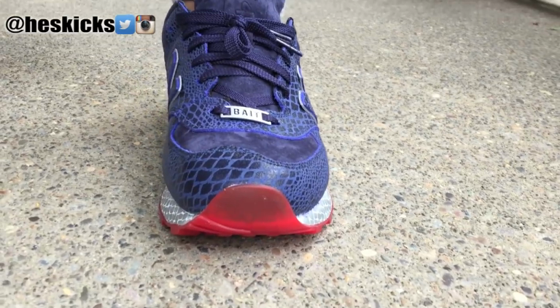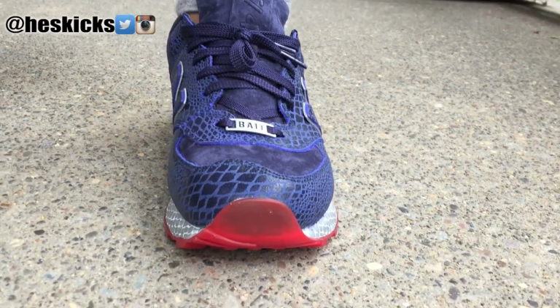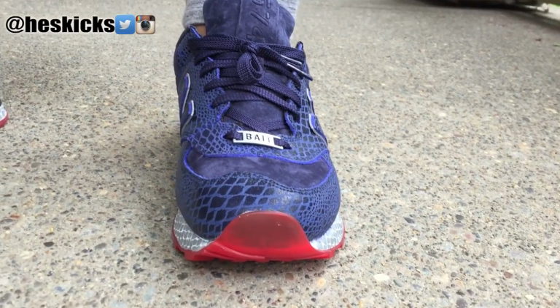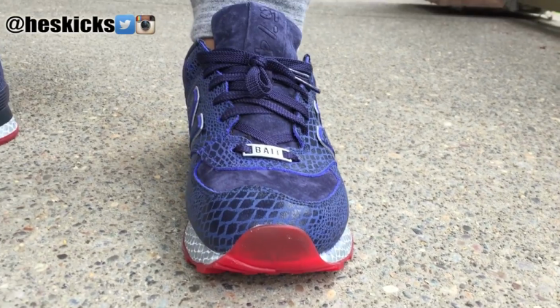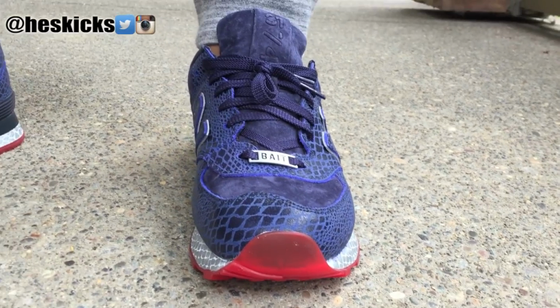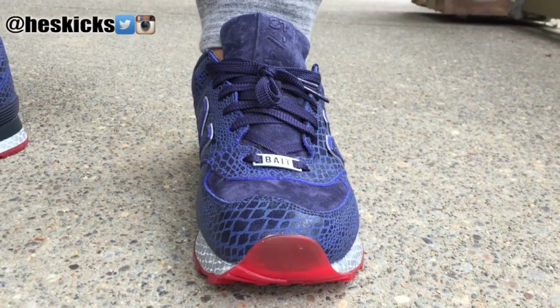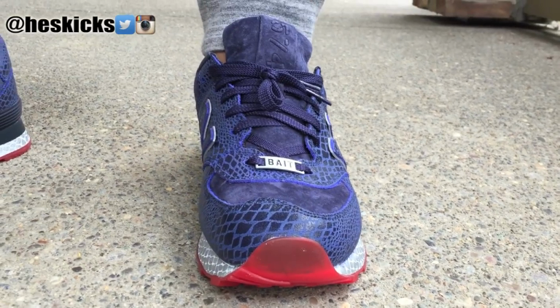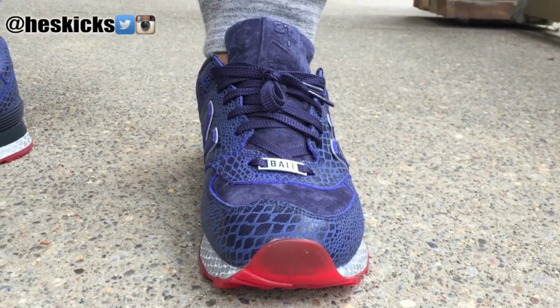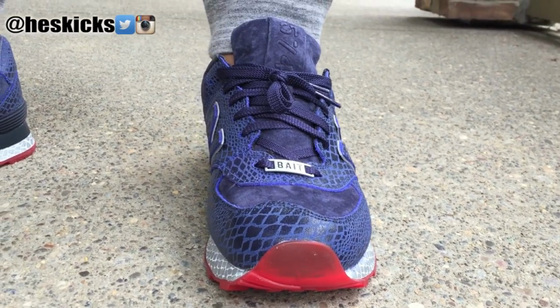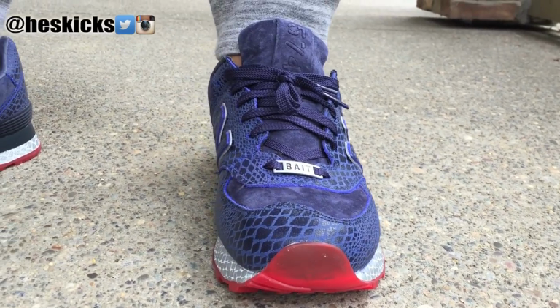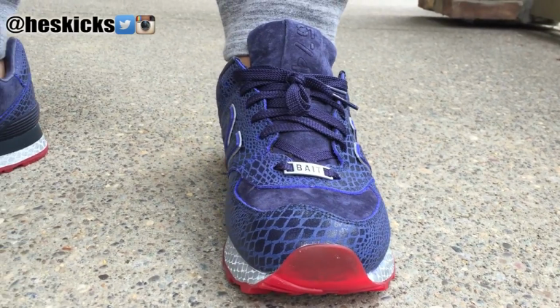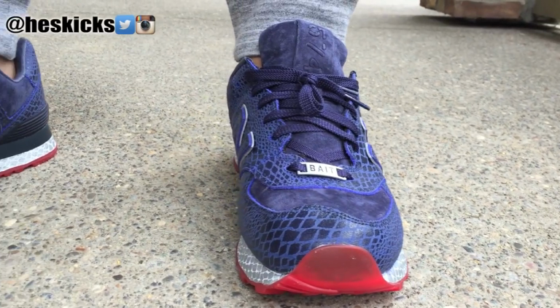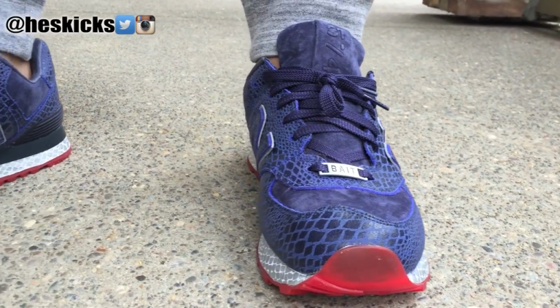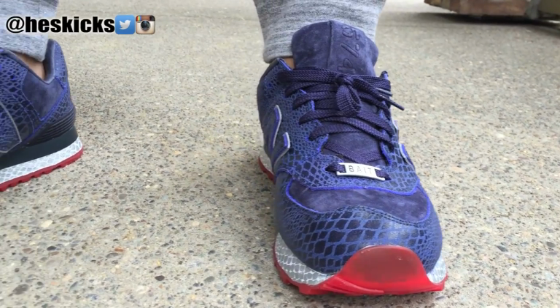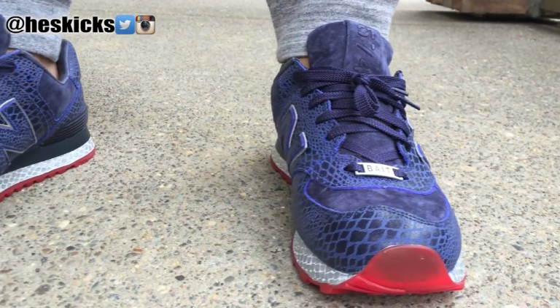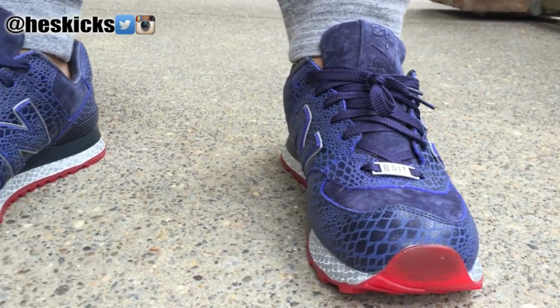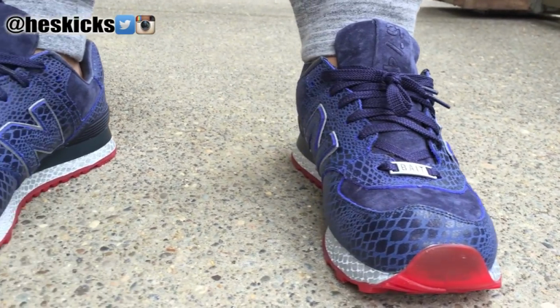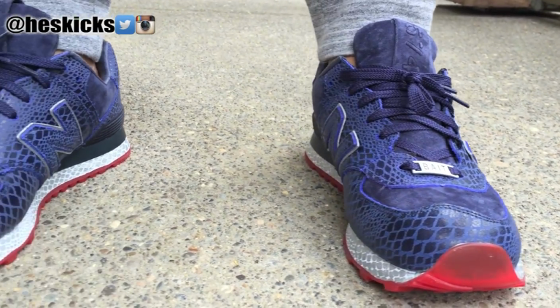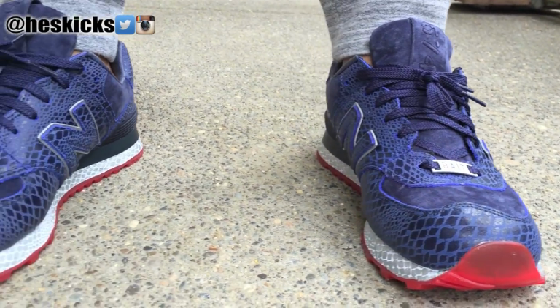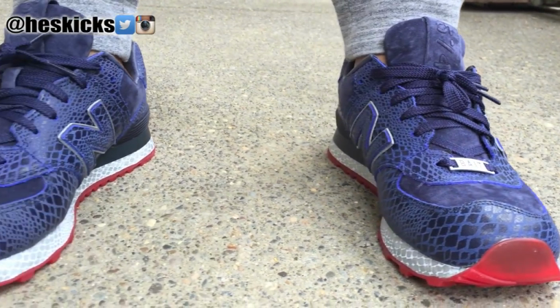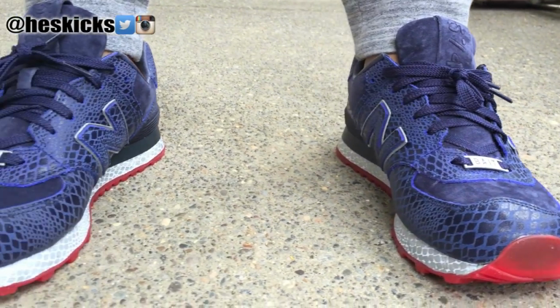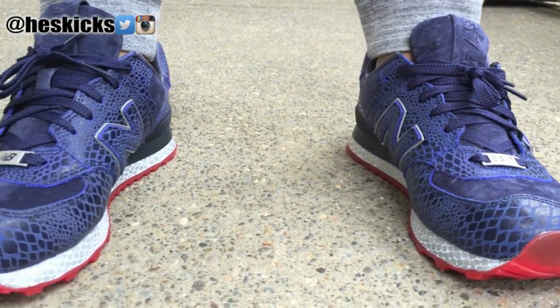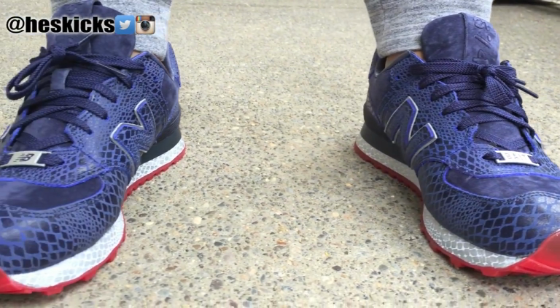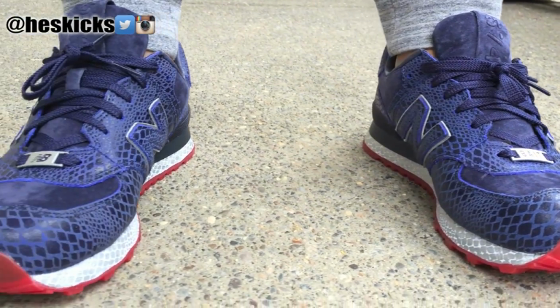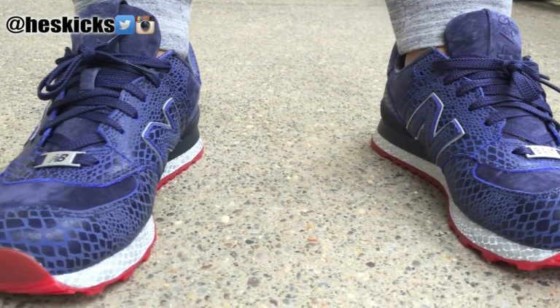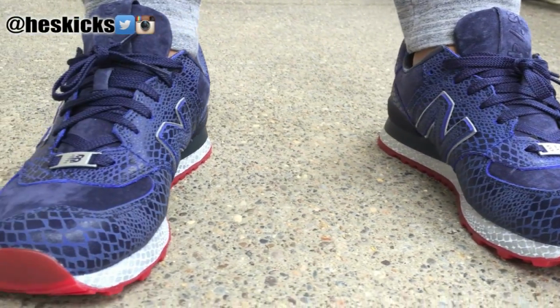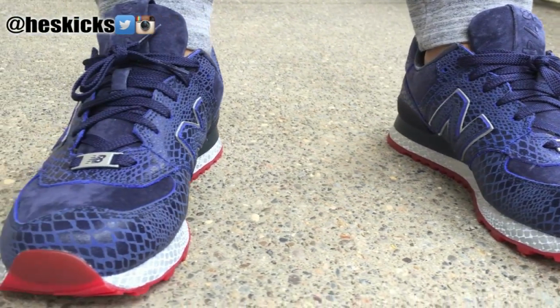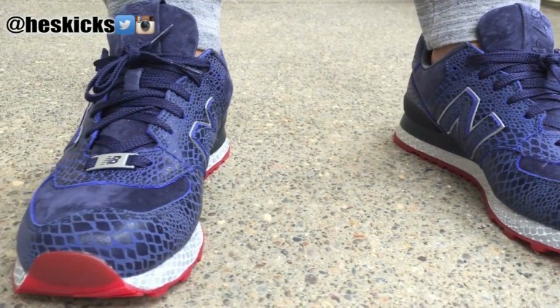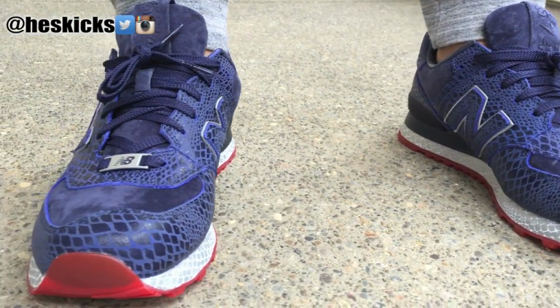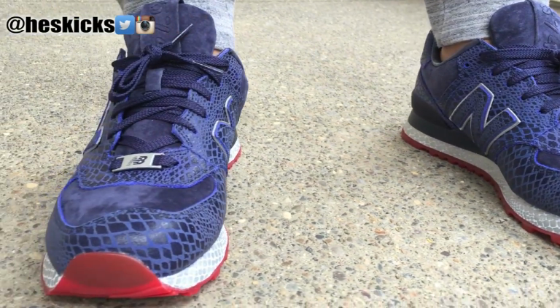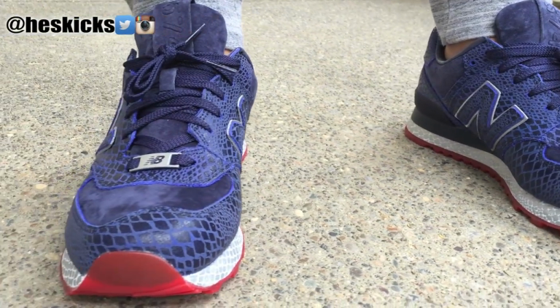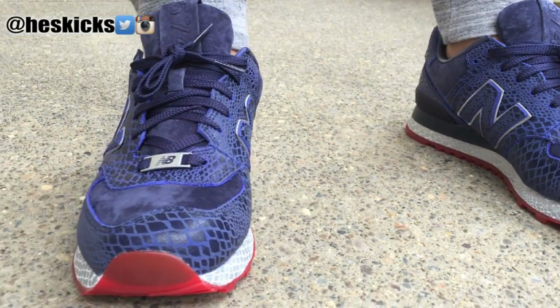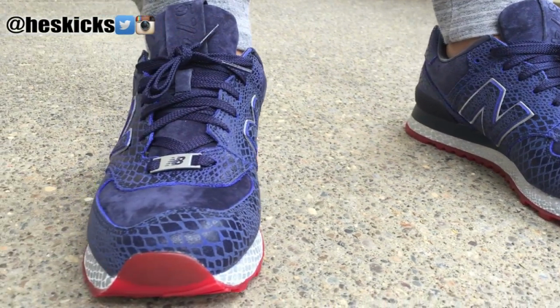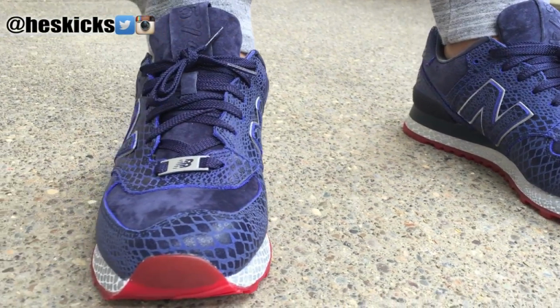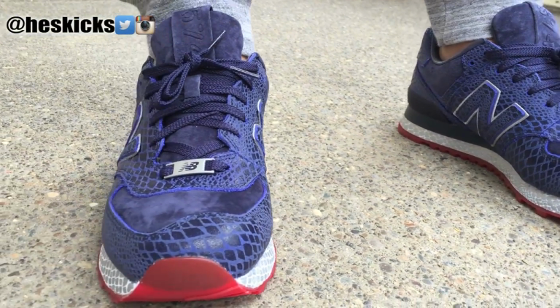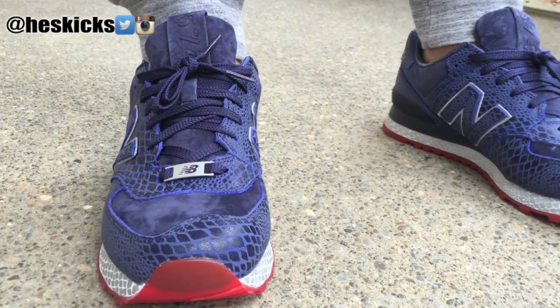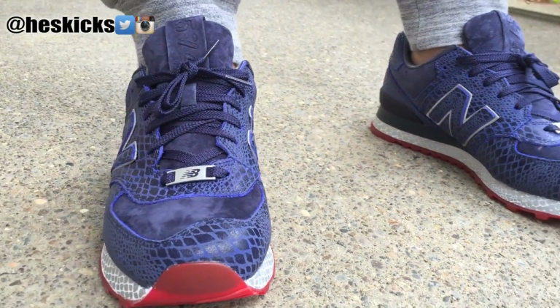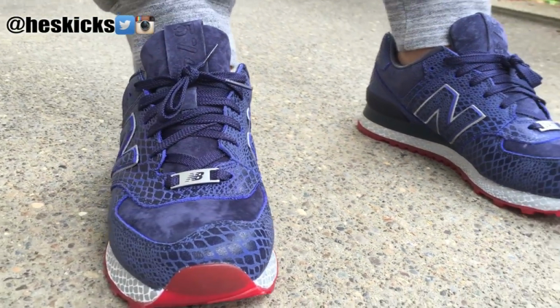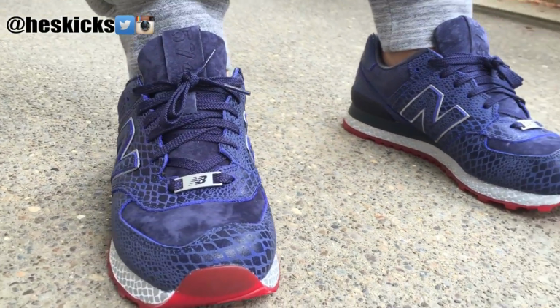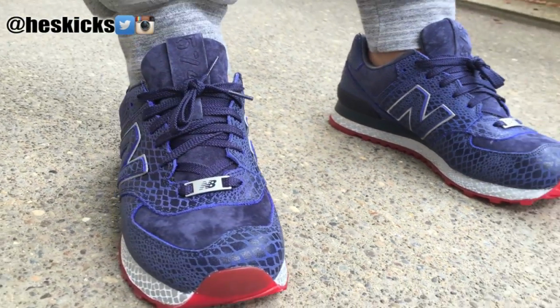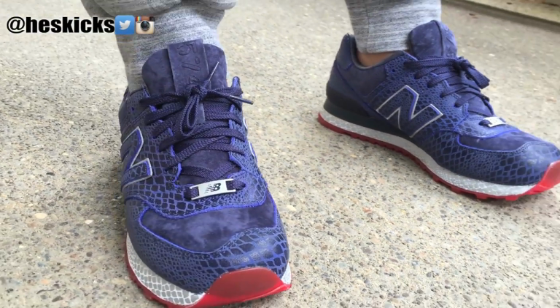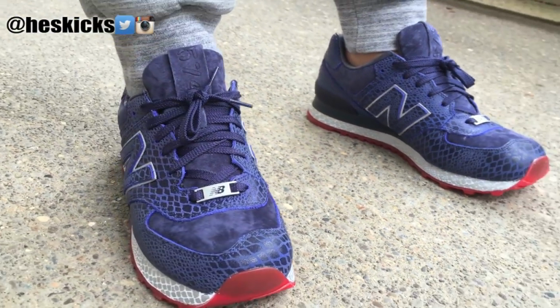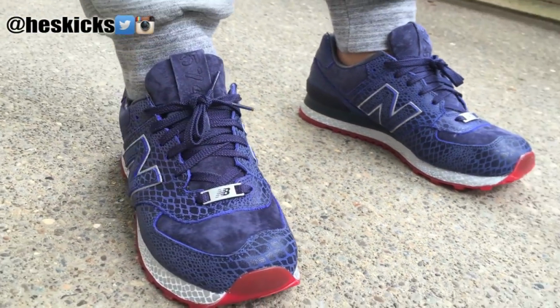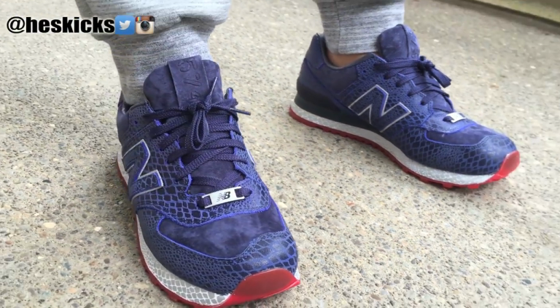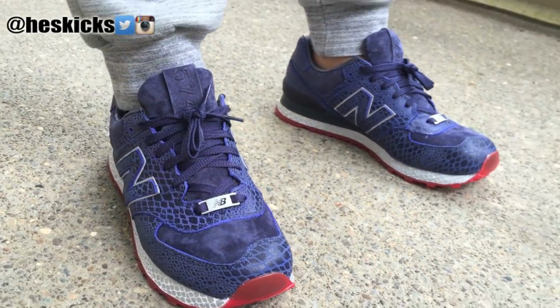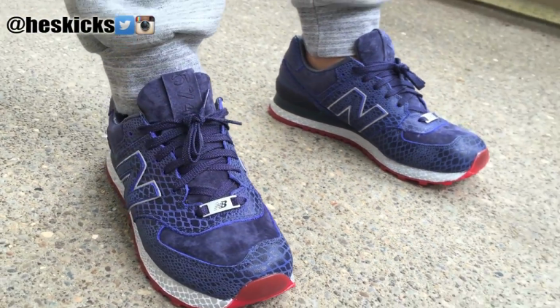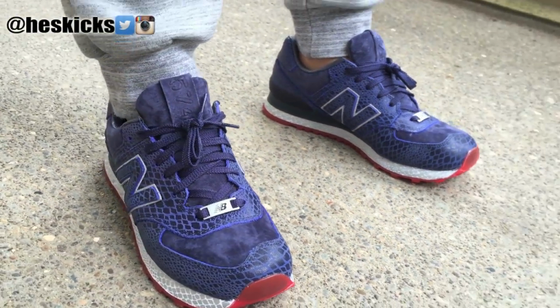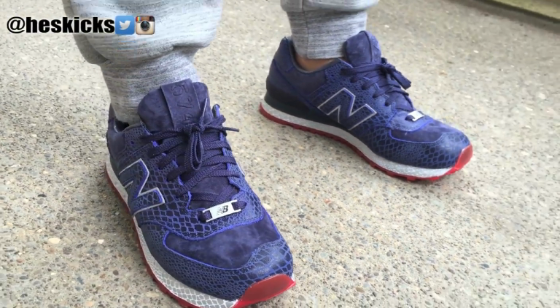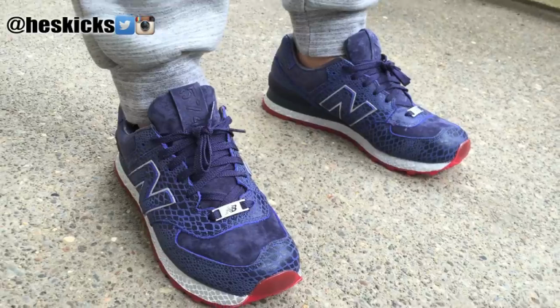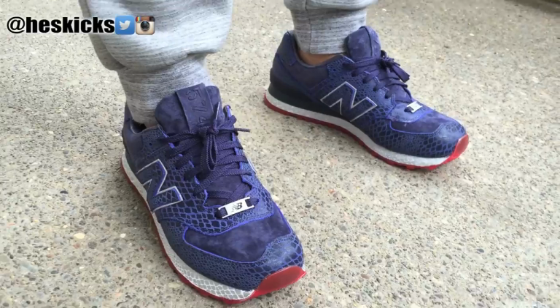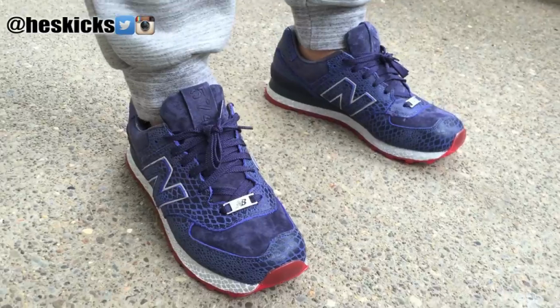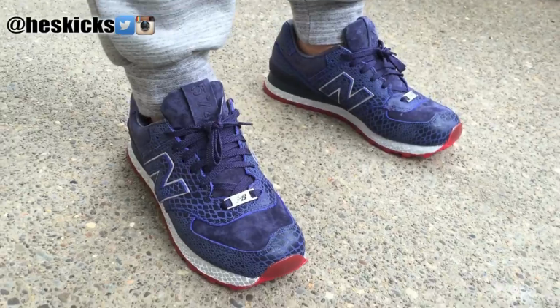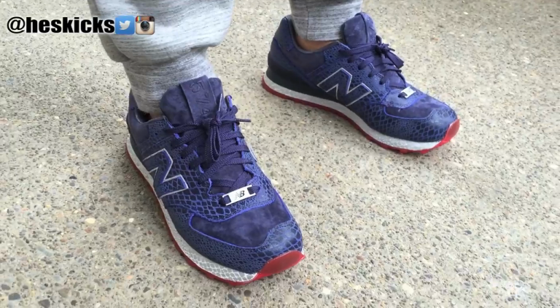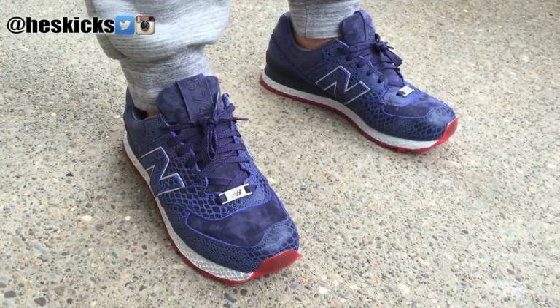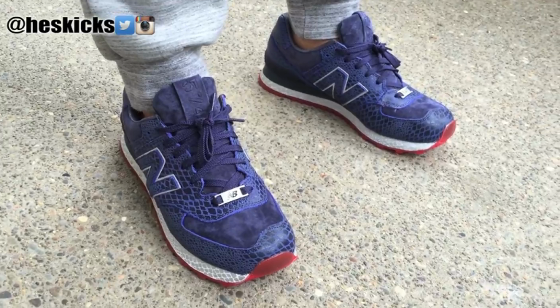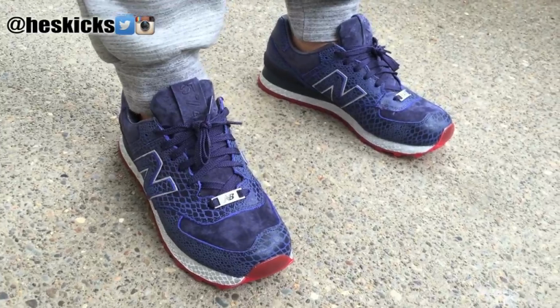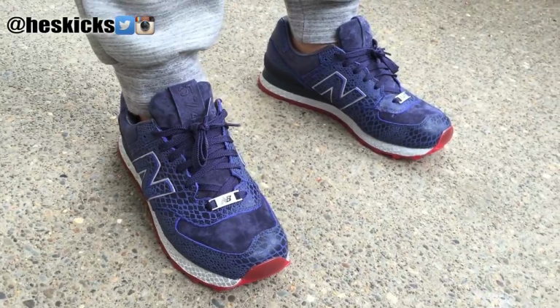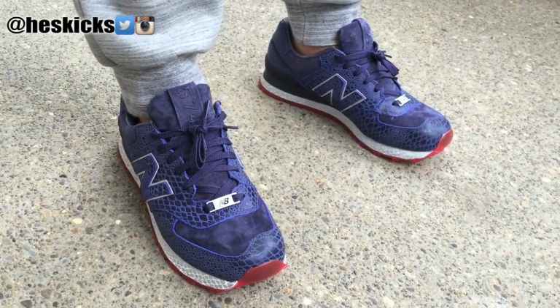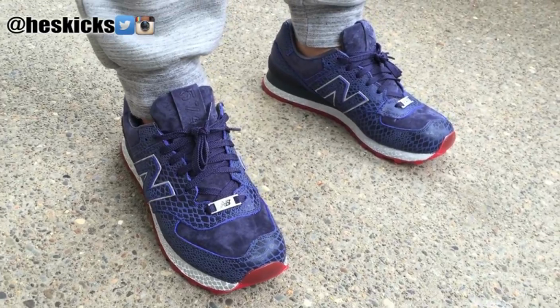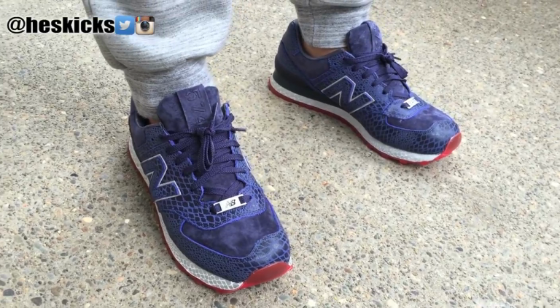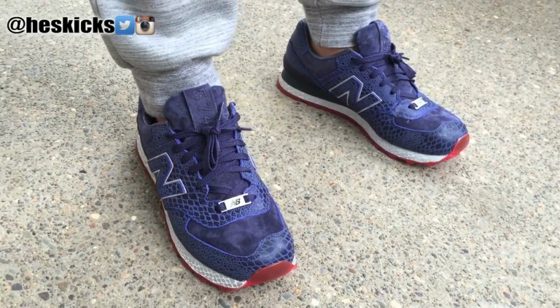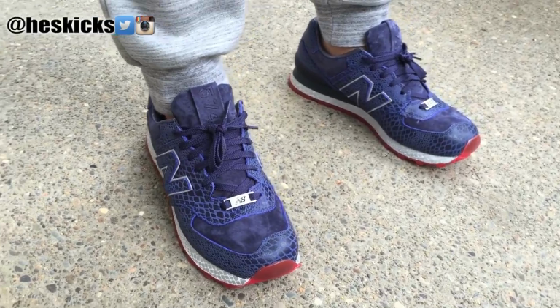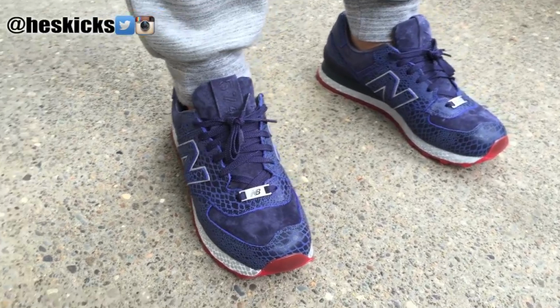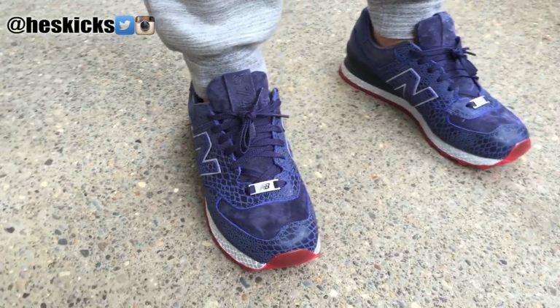If you guys caught these or not, leave a comment, let me know. That's pretty much it. I just wanted to show you guys a really, really quick look on feet. Have a good one guys. Peace.